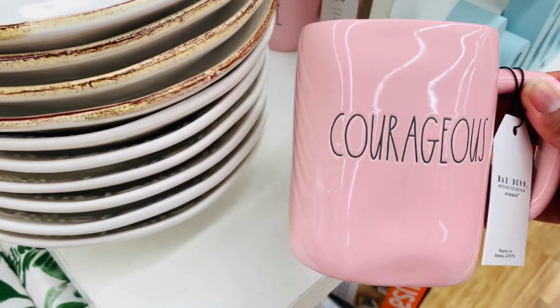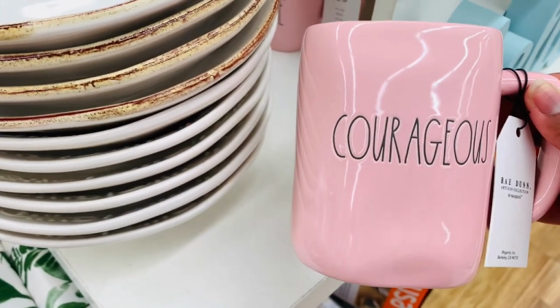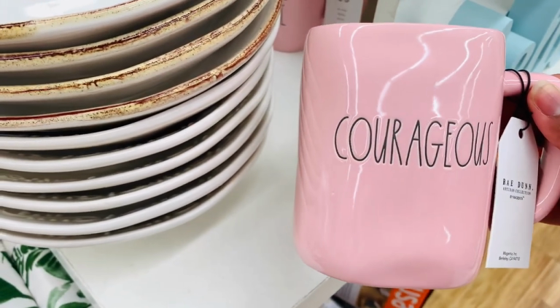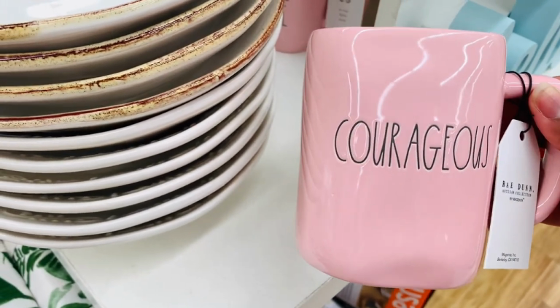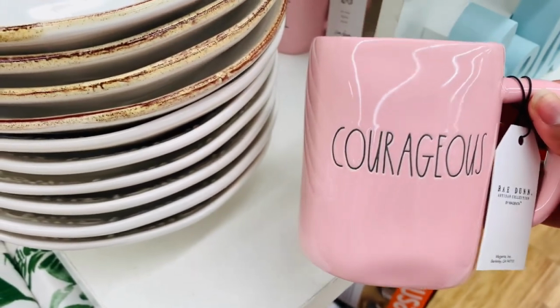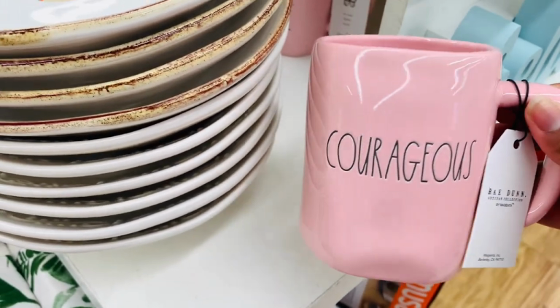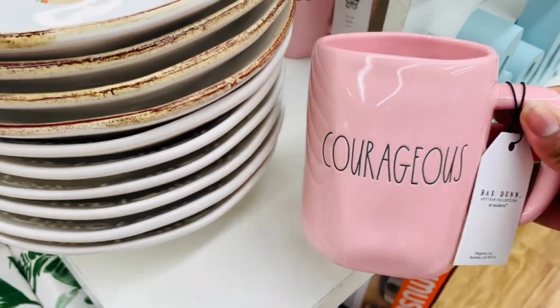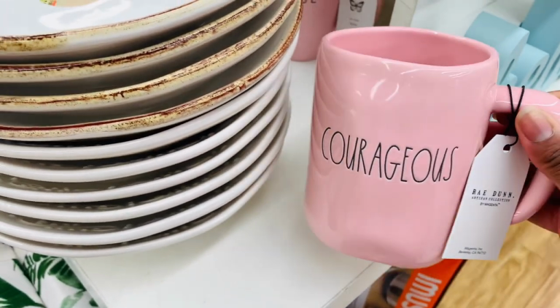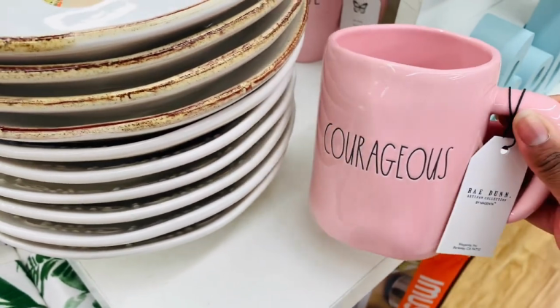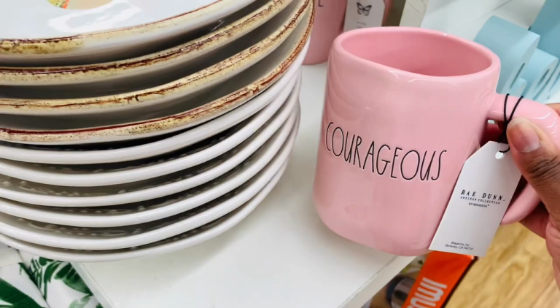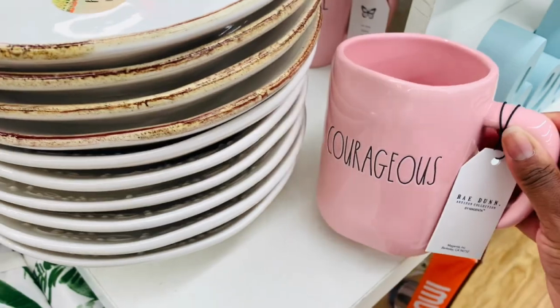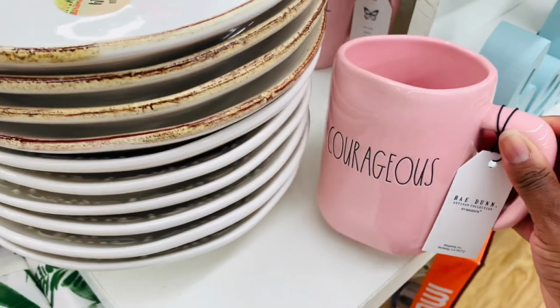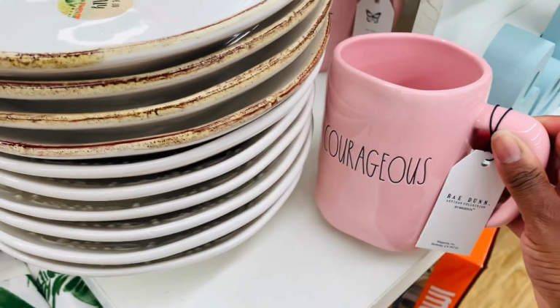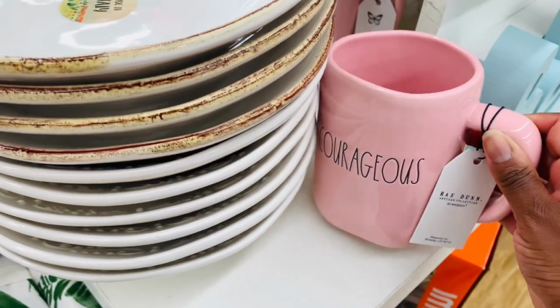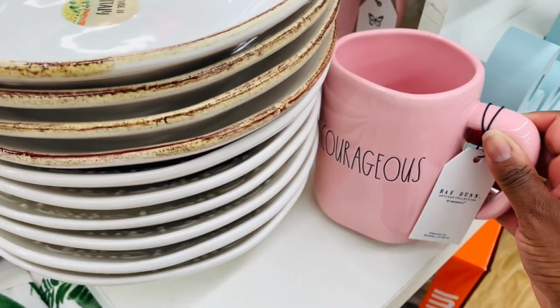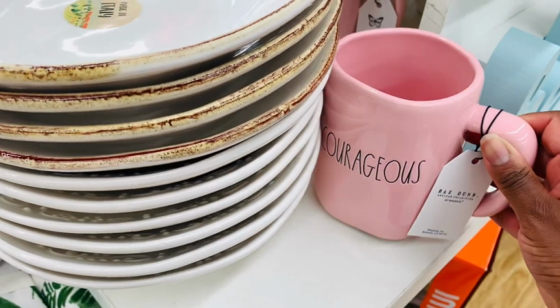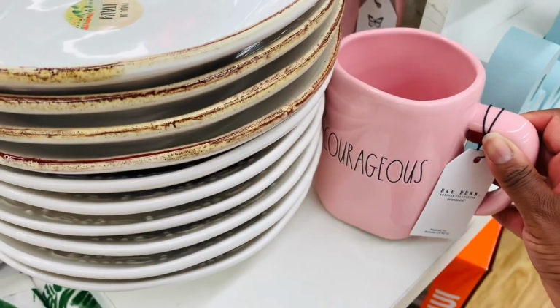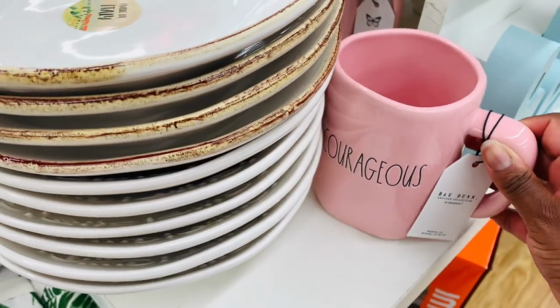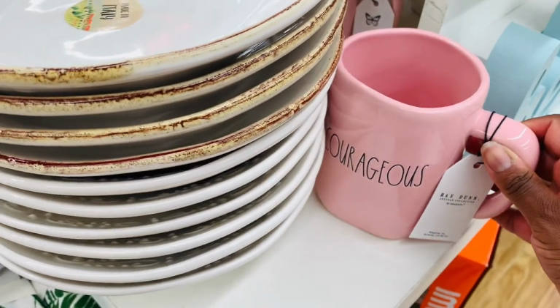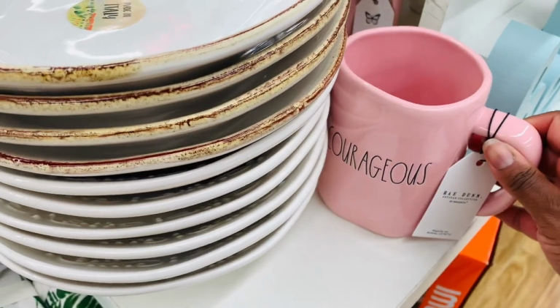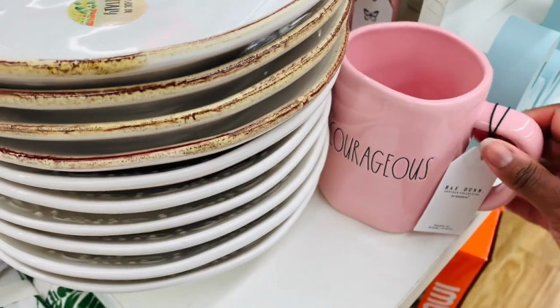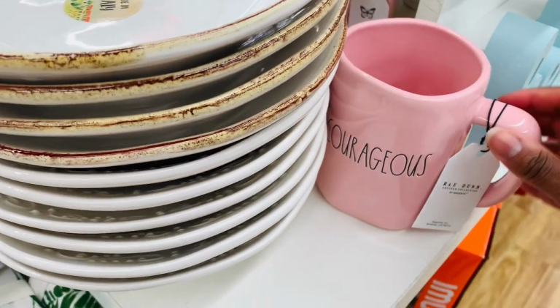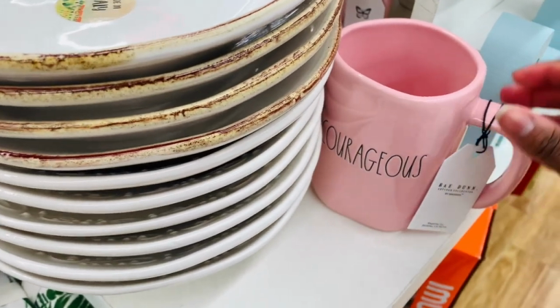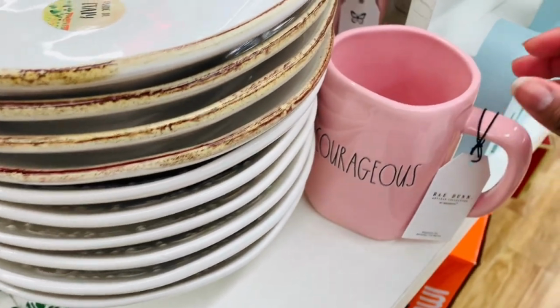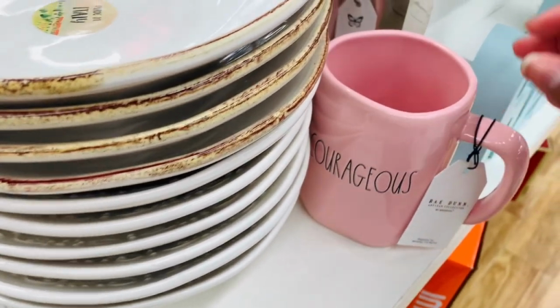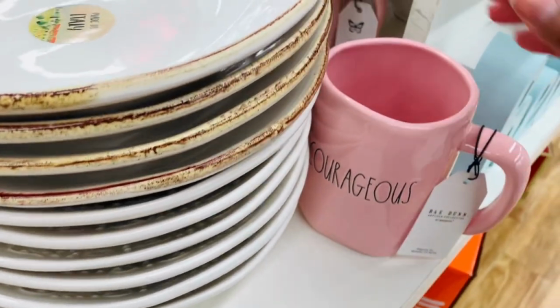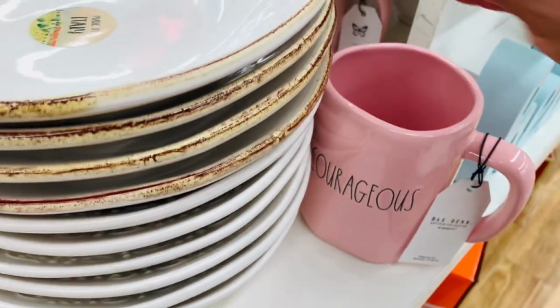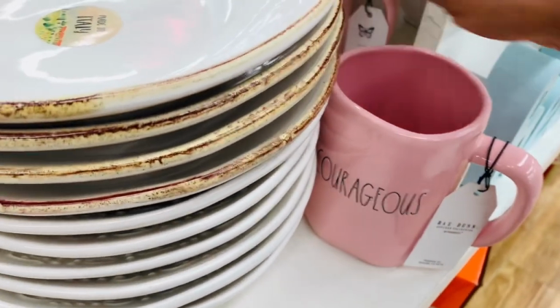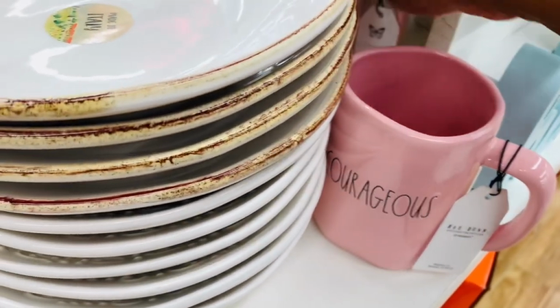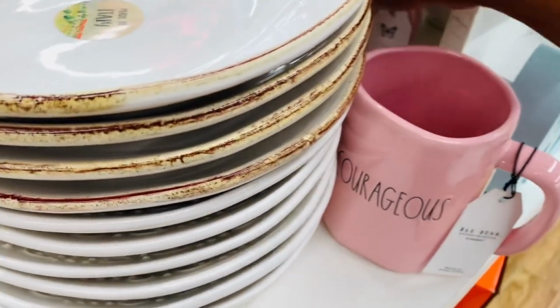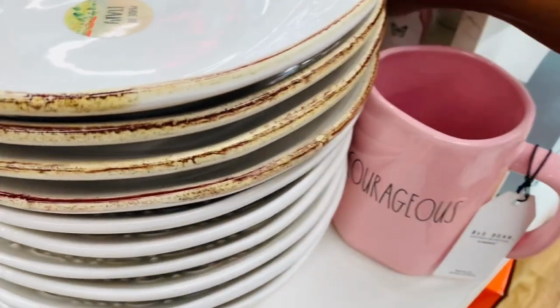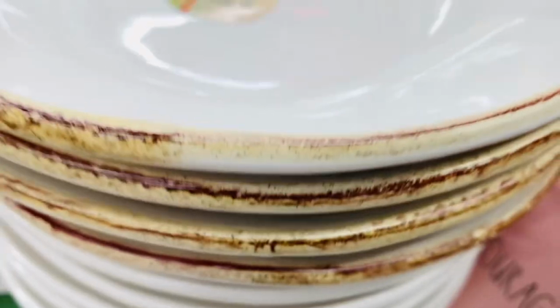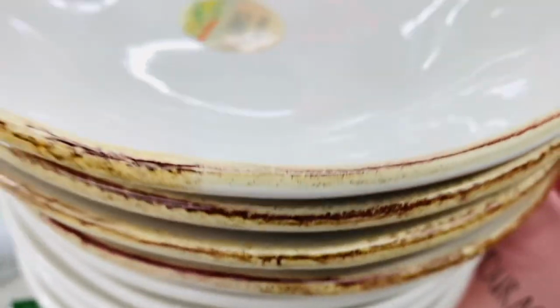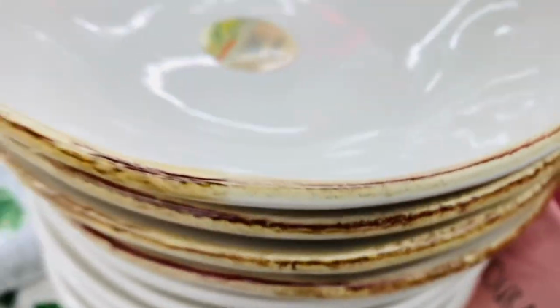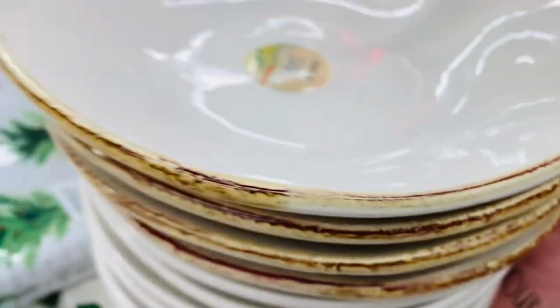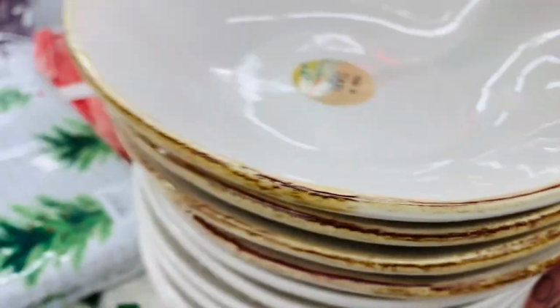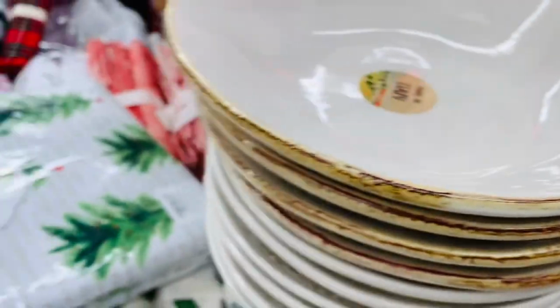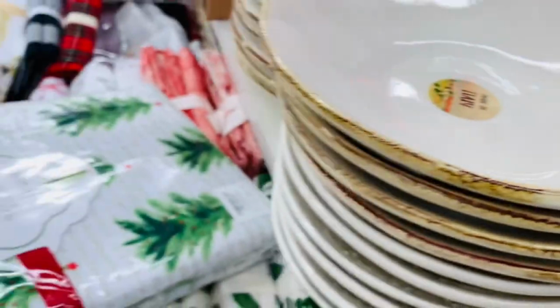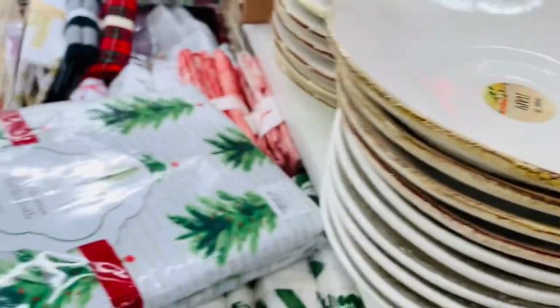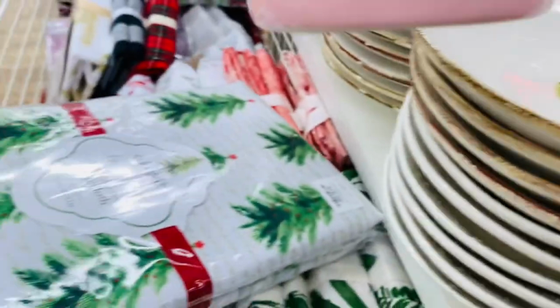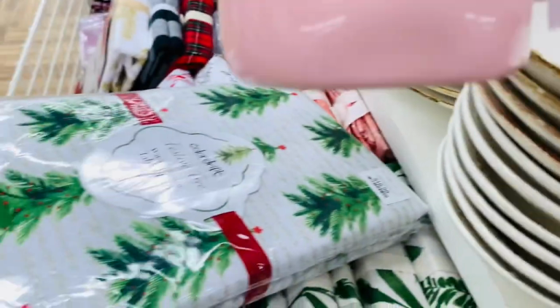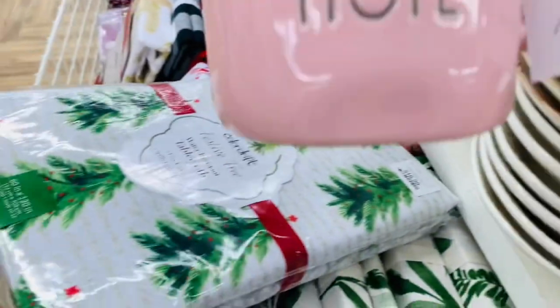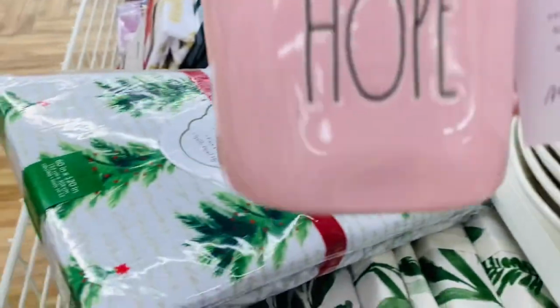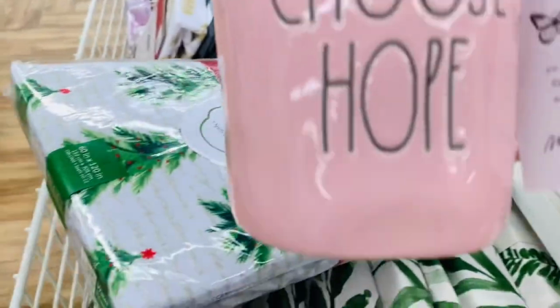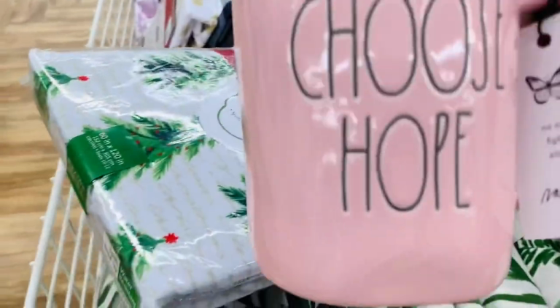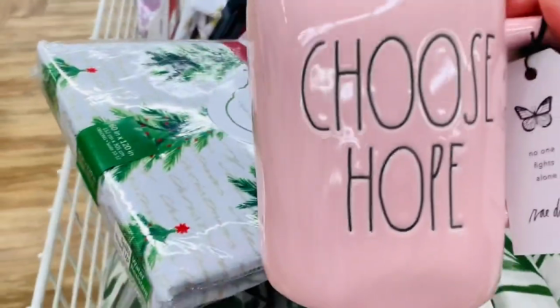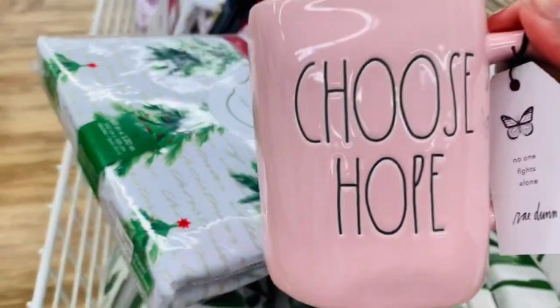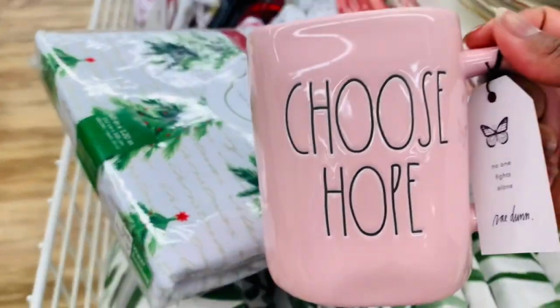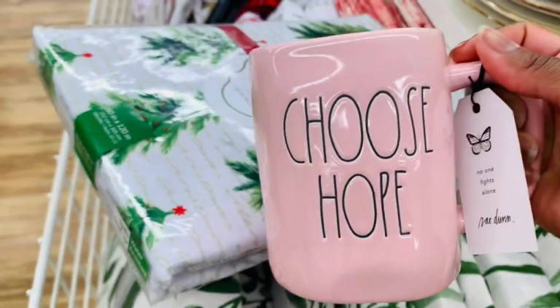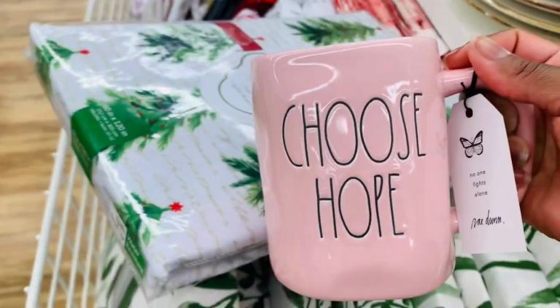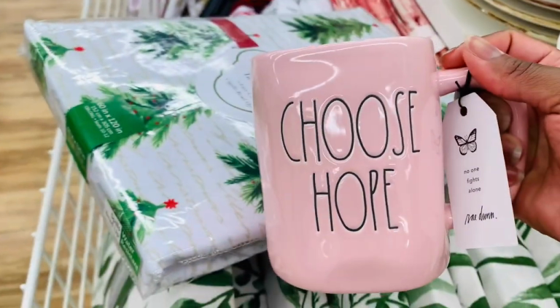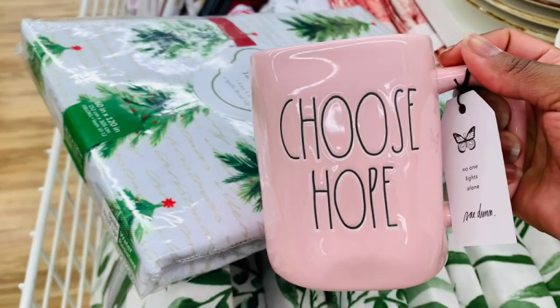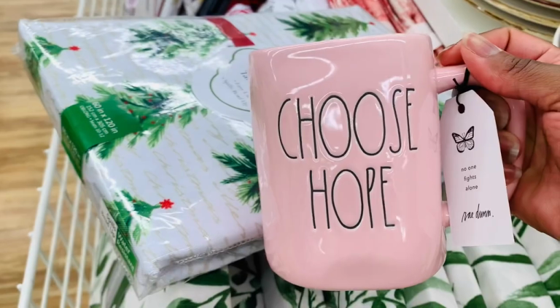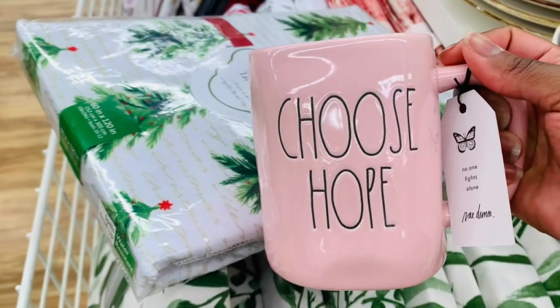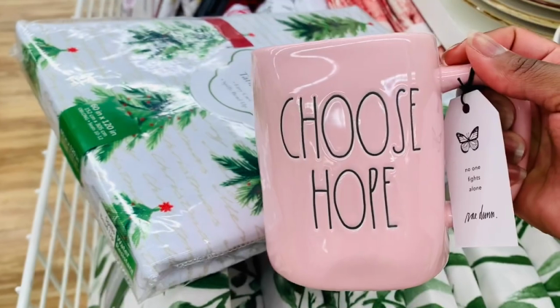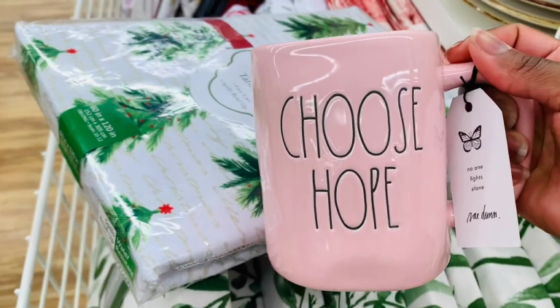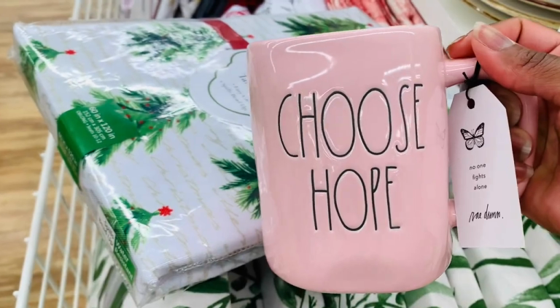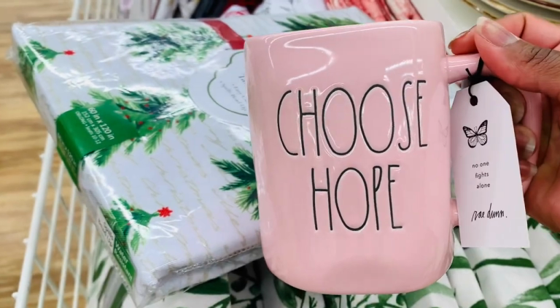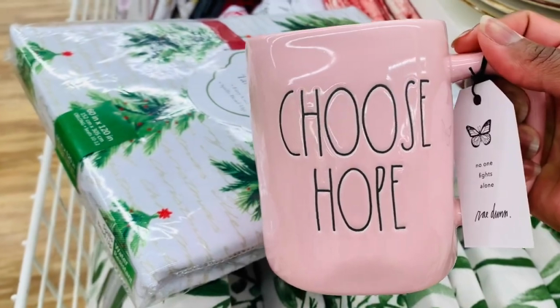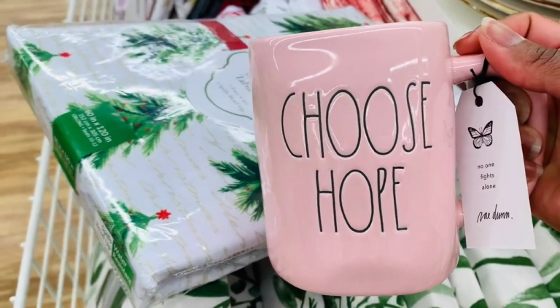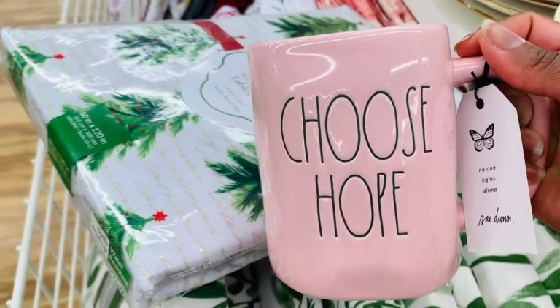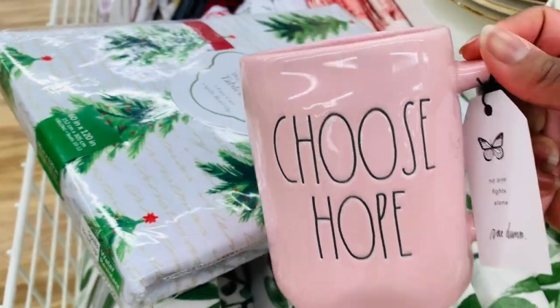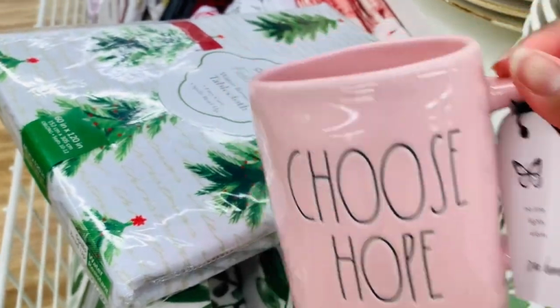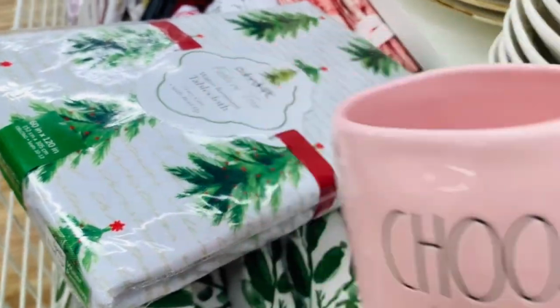This pink though — so very pretty. Love it. 'Choose Hope' — how cute is that?